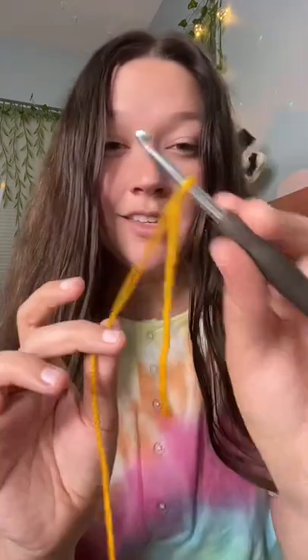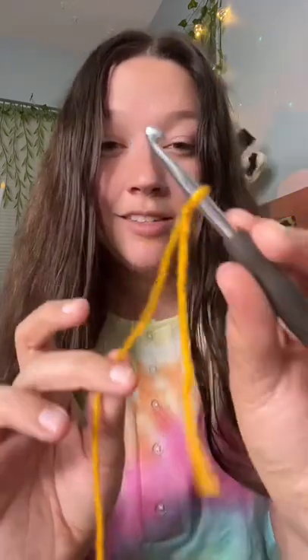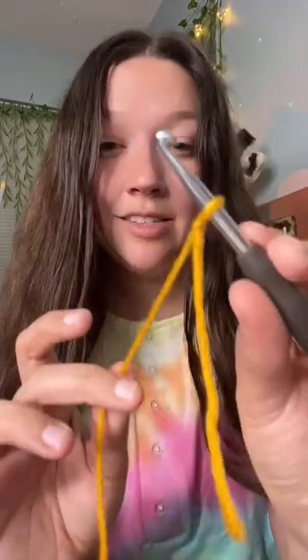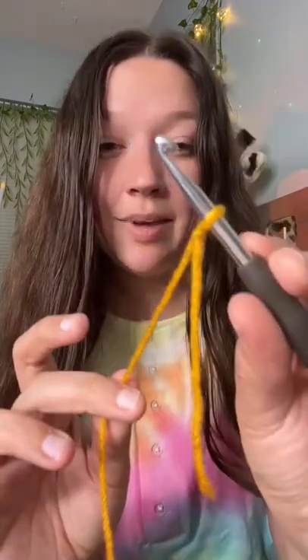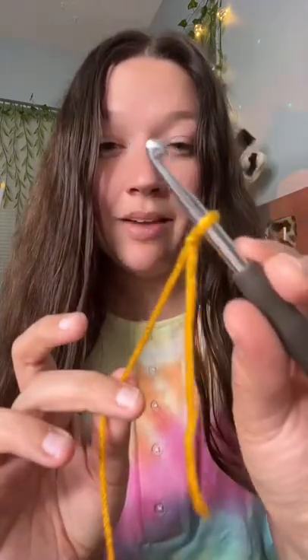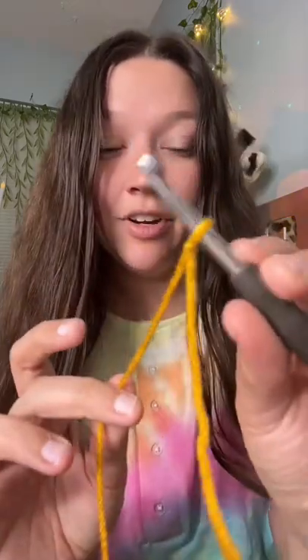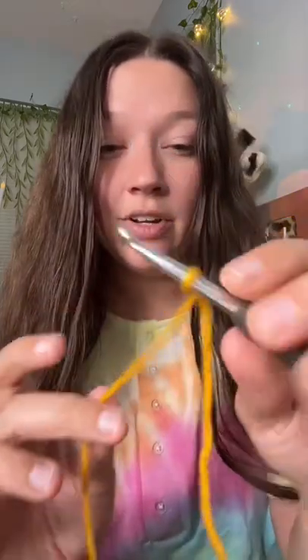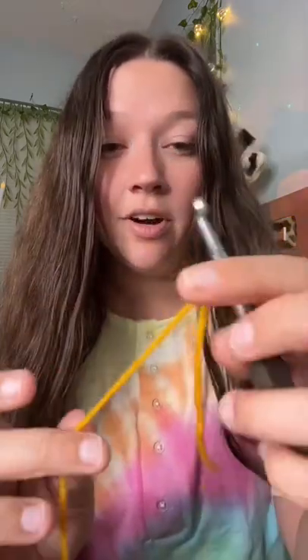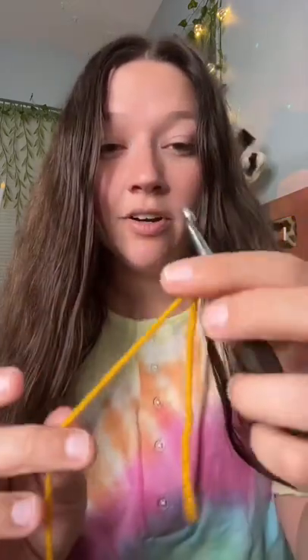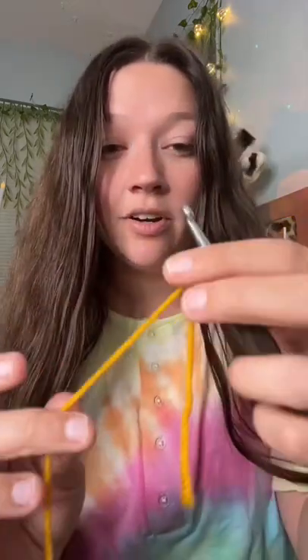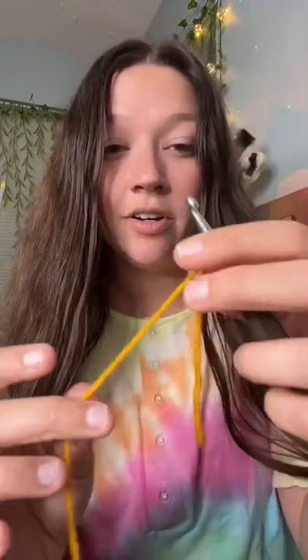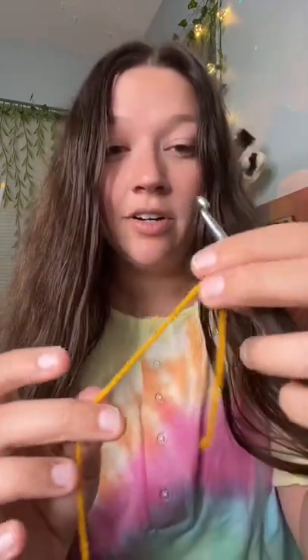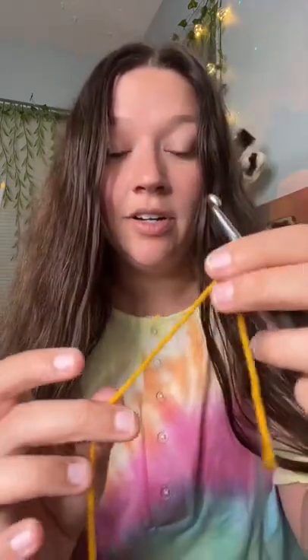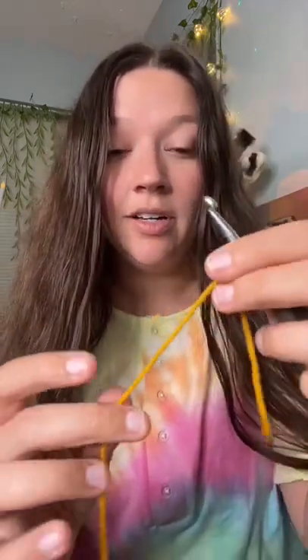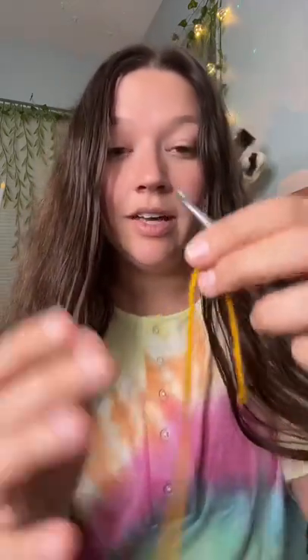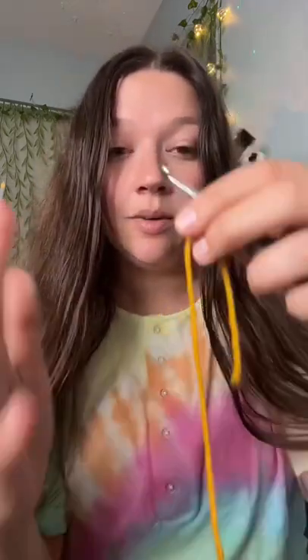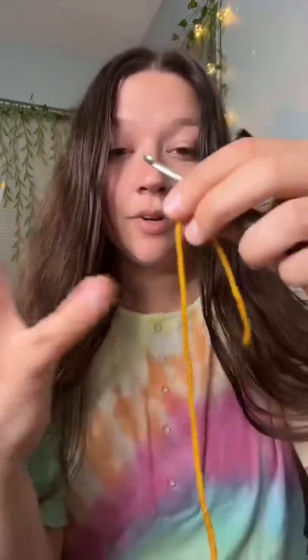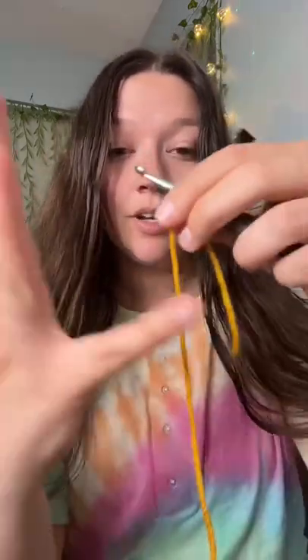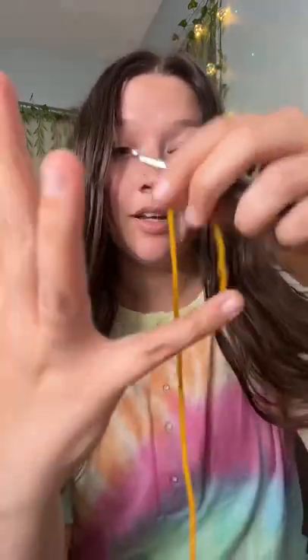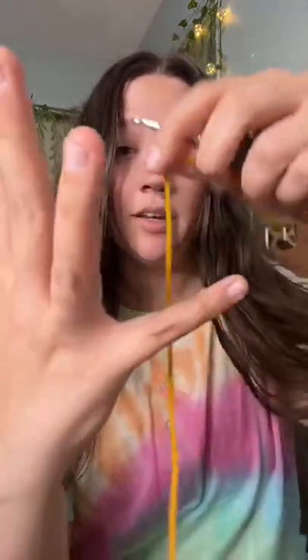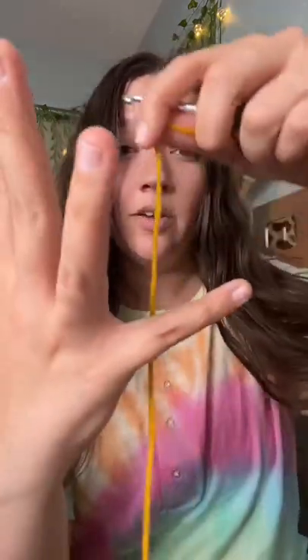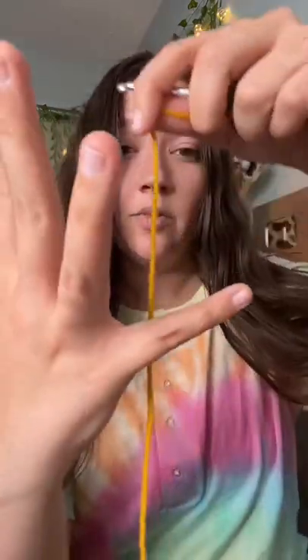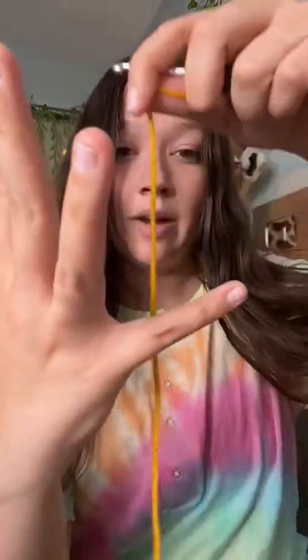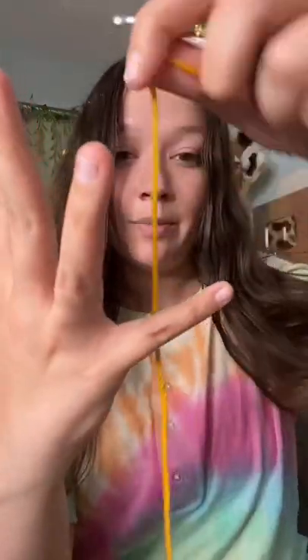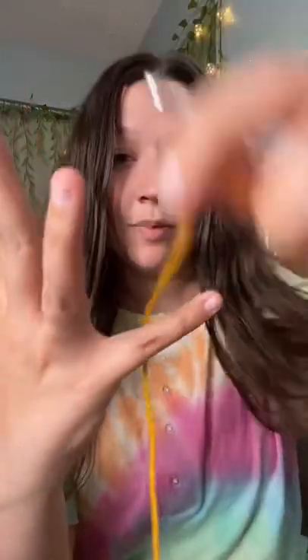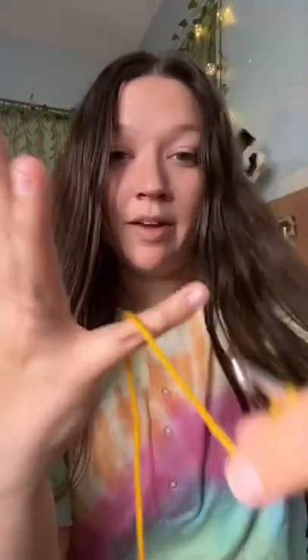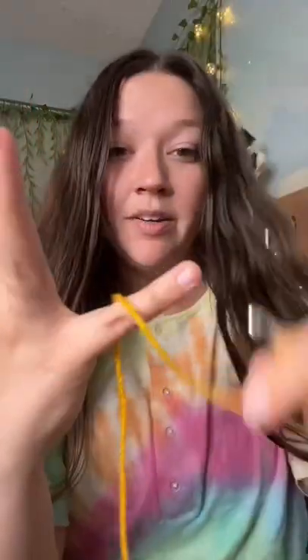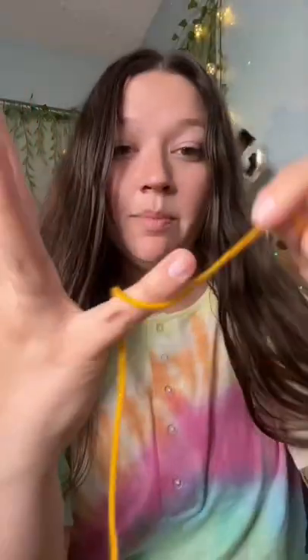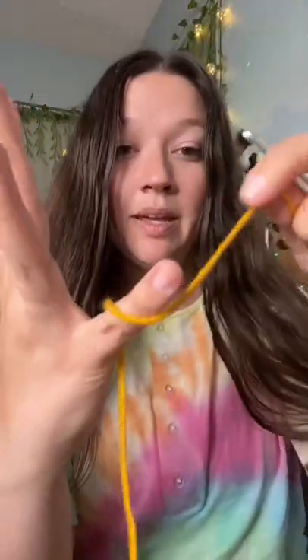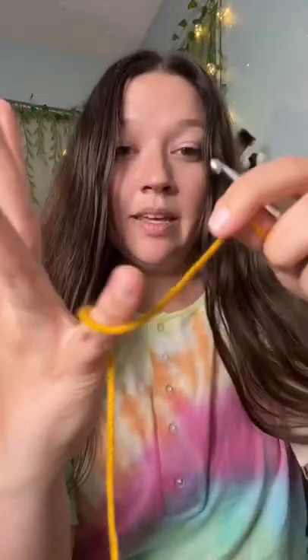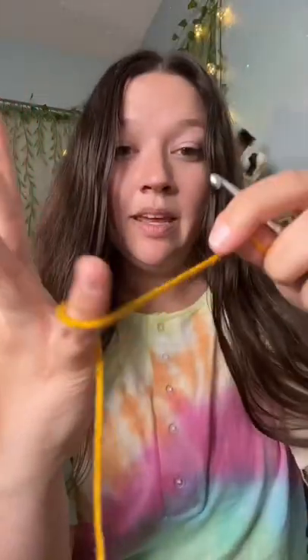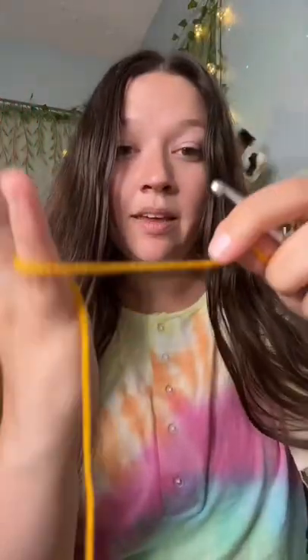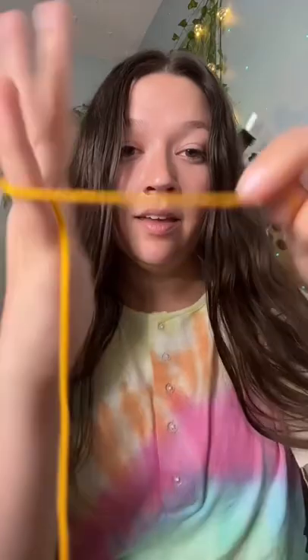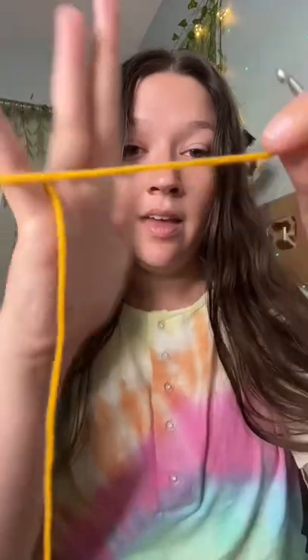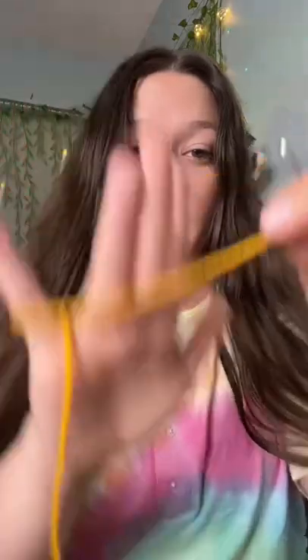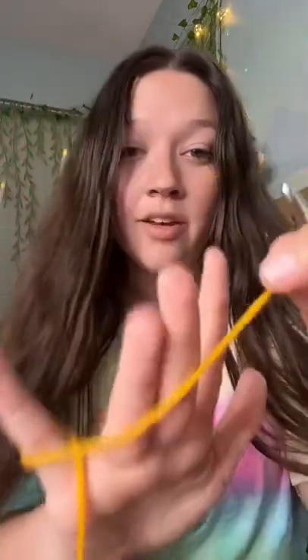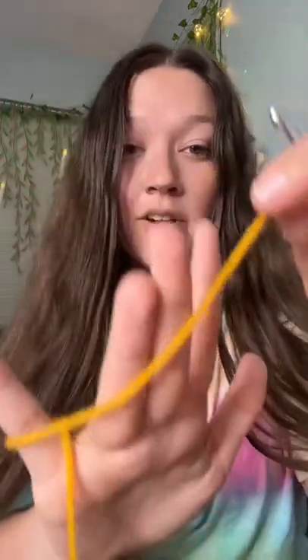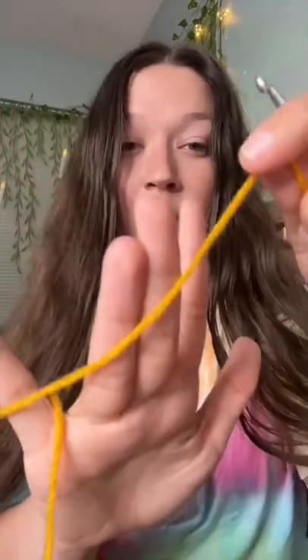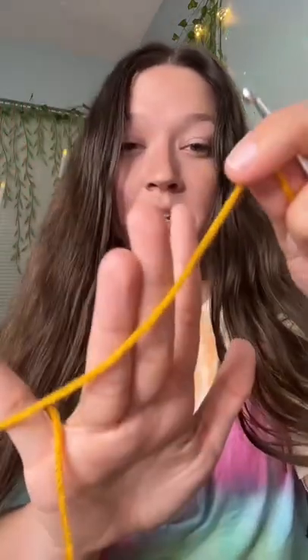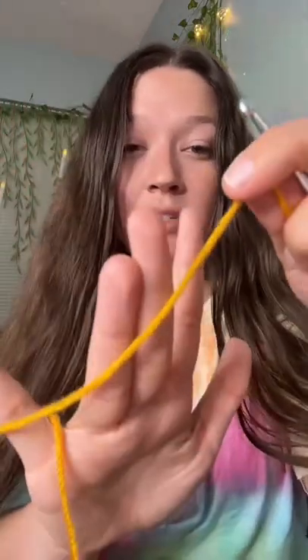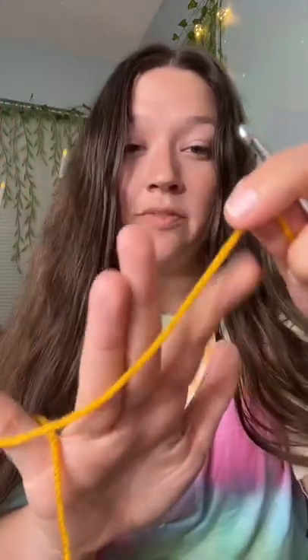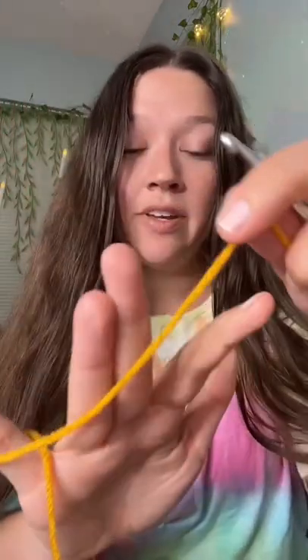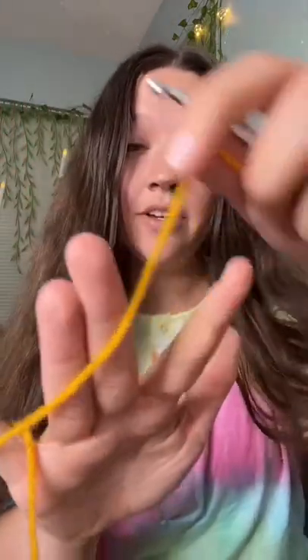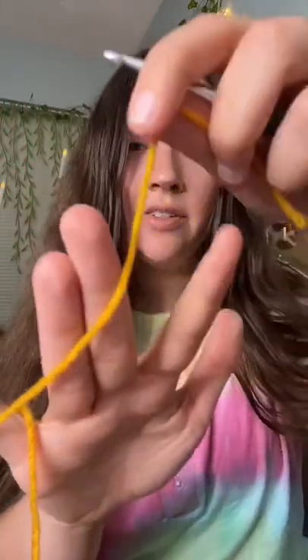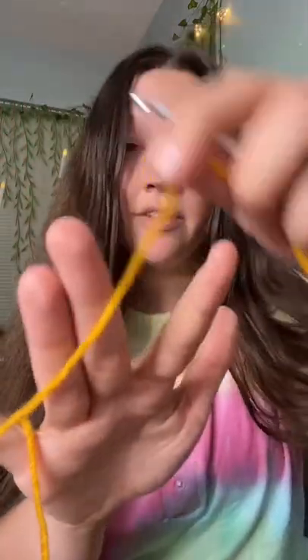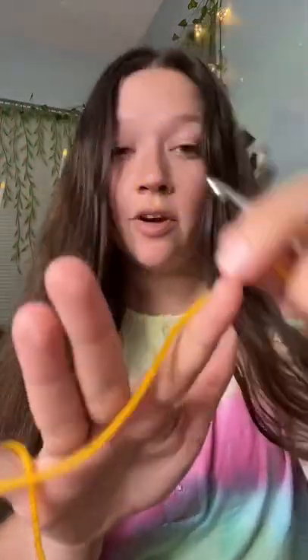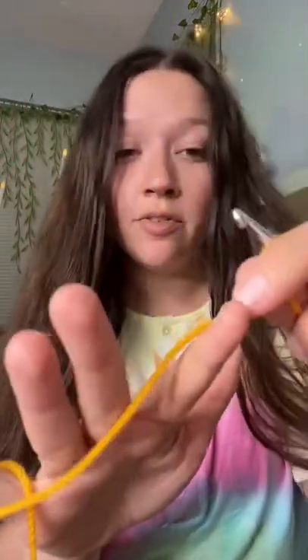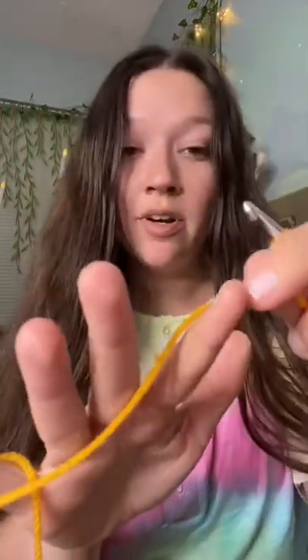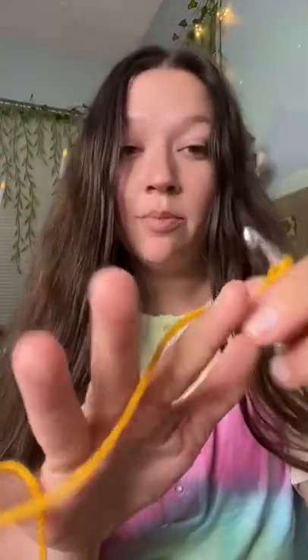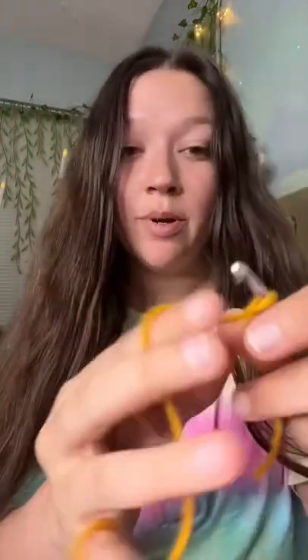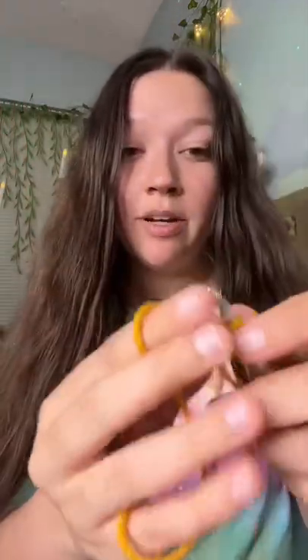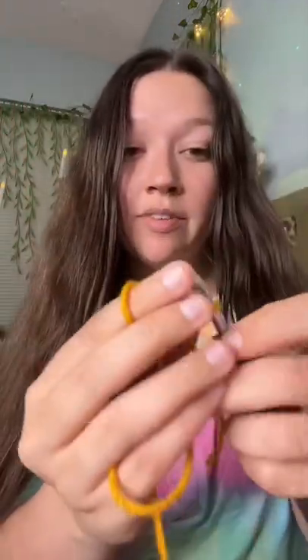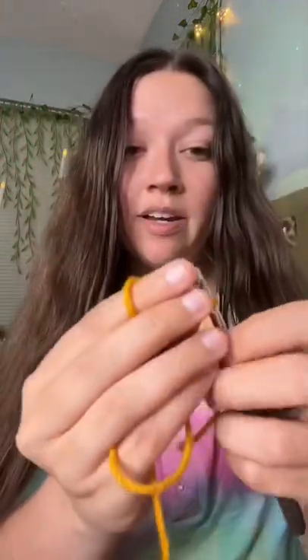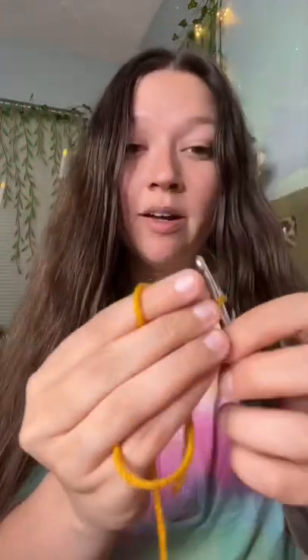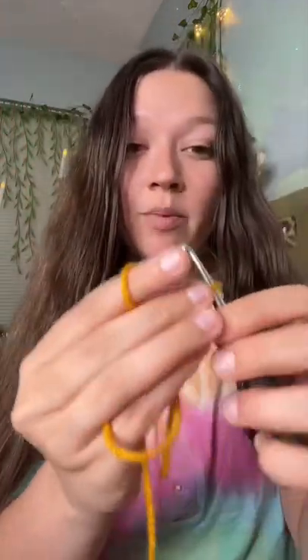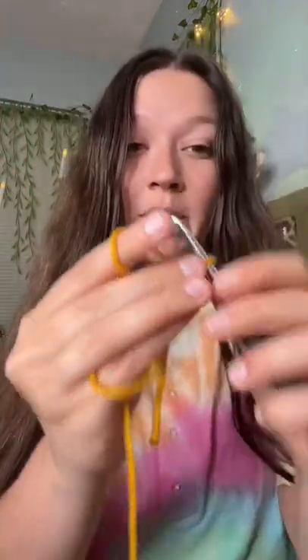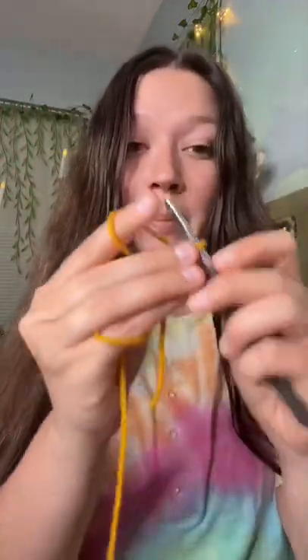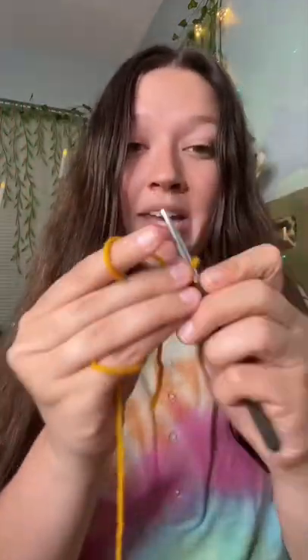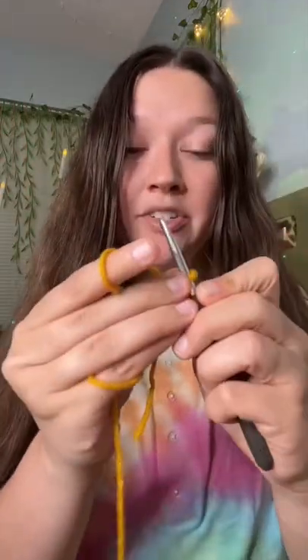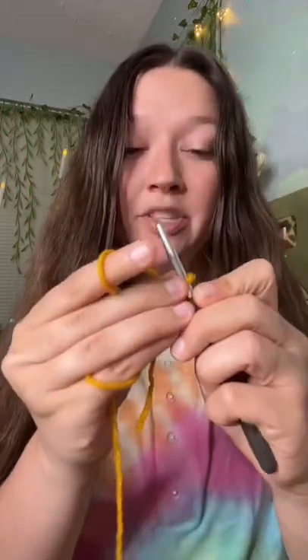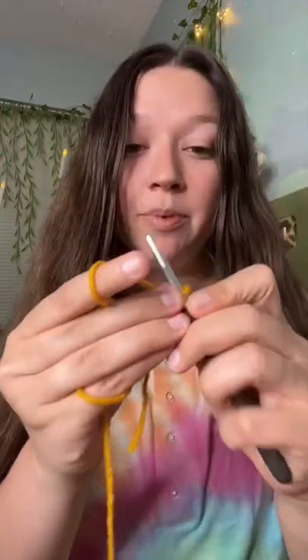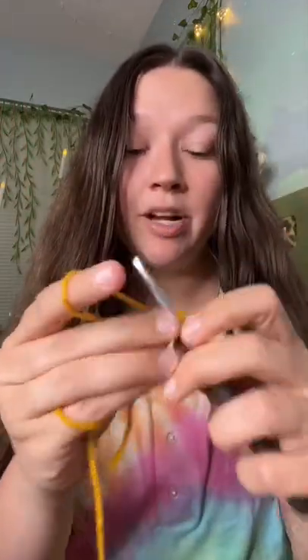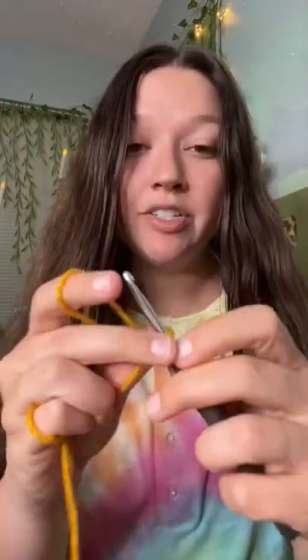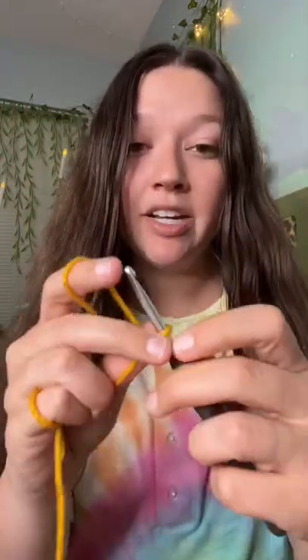So we have our yarn on our hook, and we're going to wrap around our pinky, under our middle two fingers, over our pointer finger, and we're going to pinch the project.